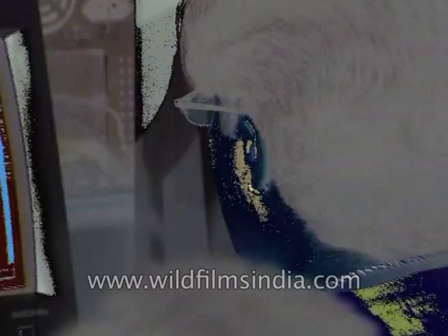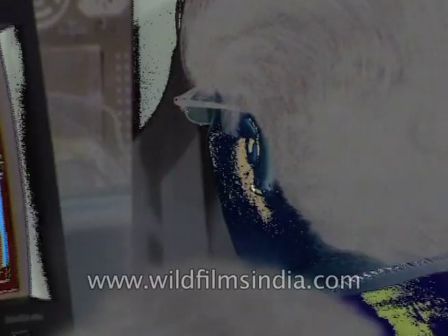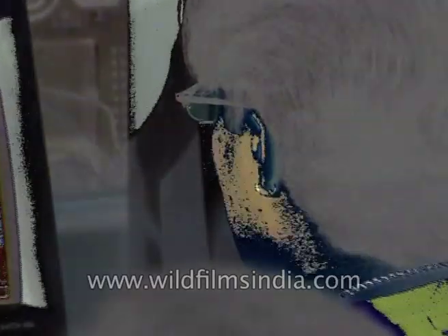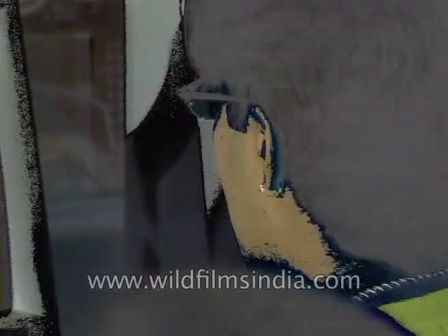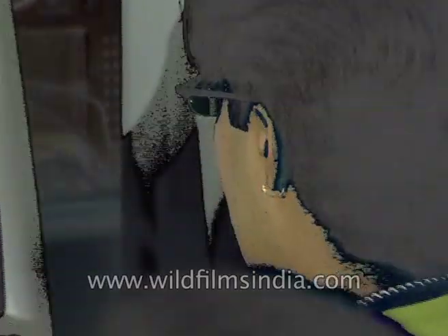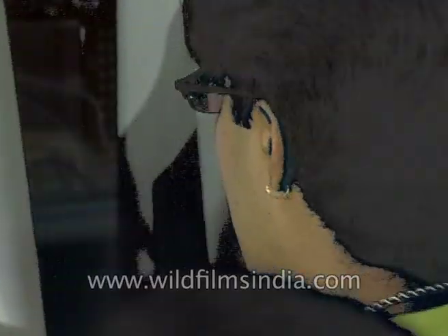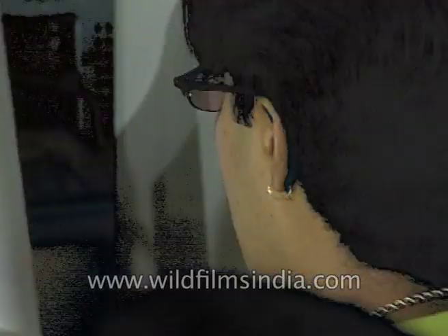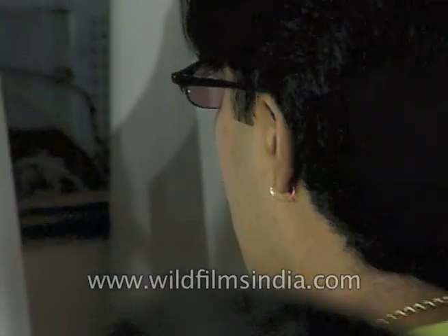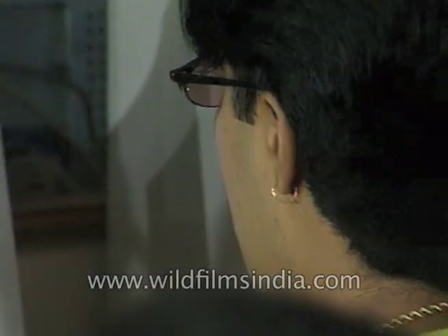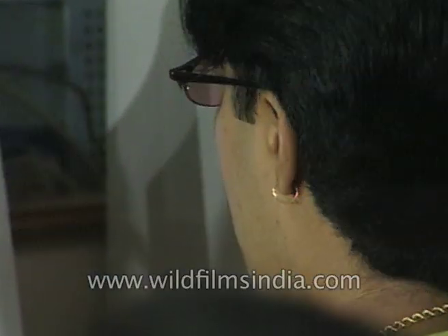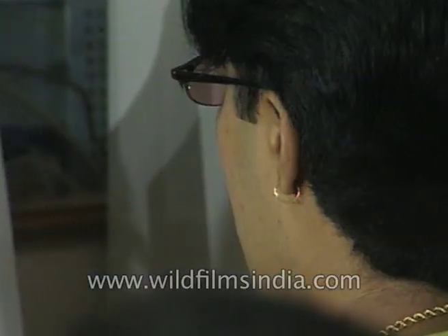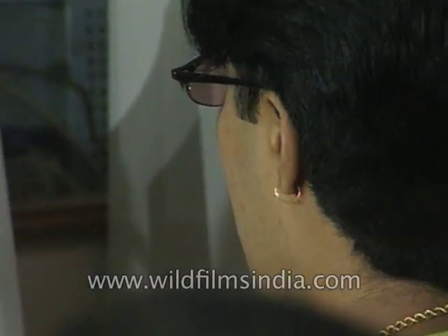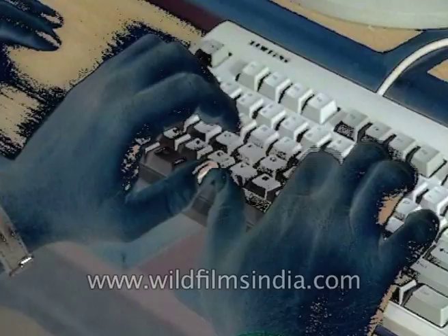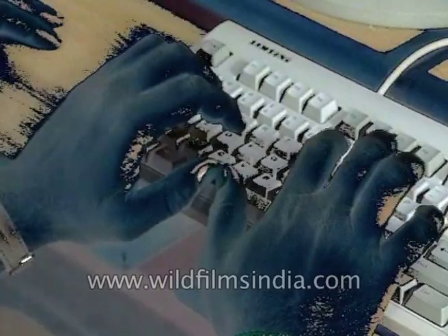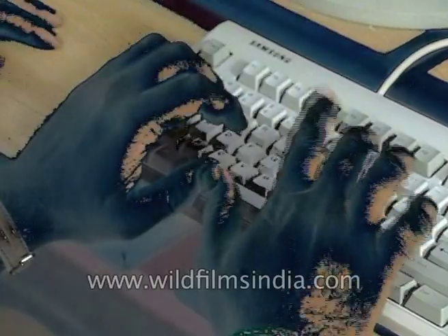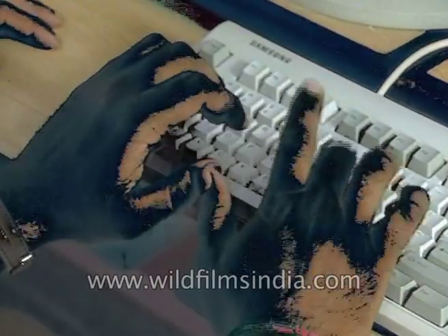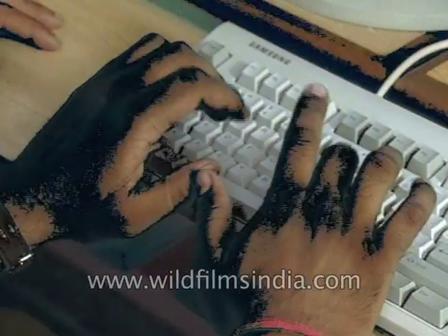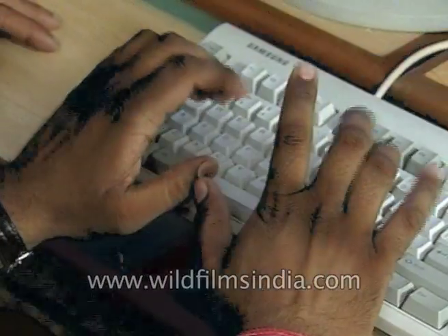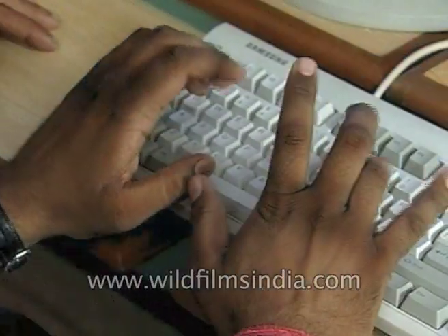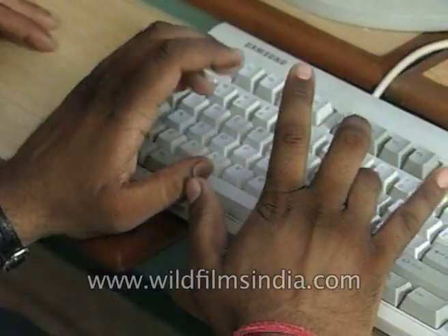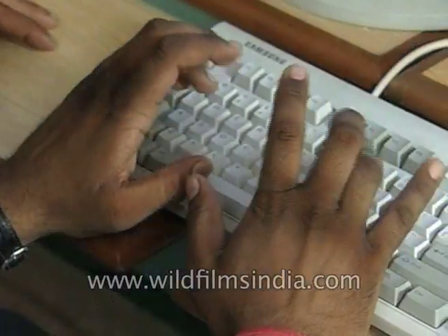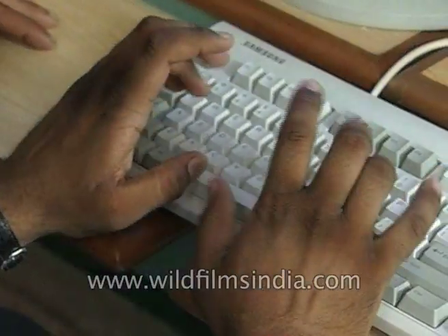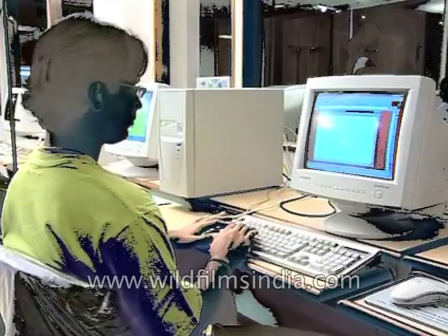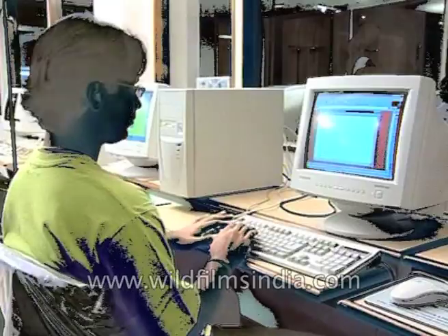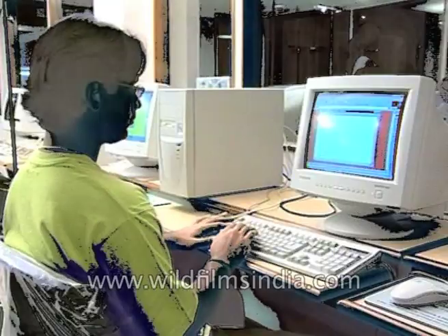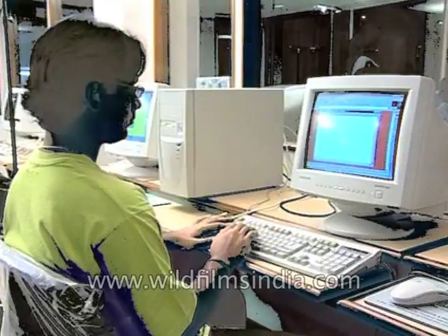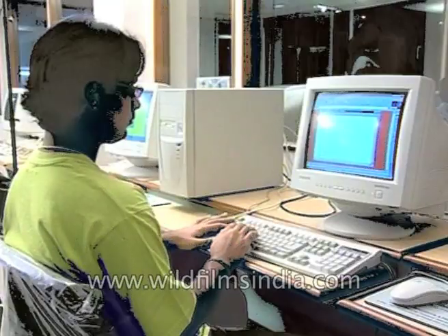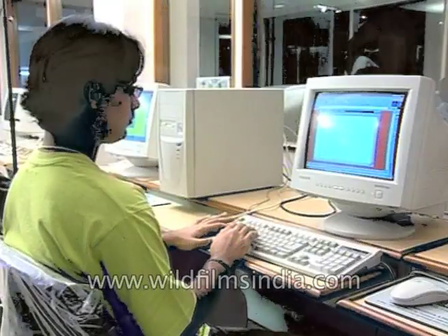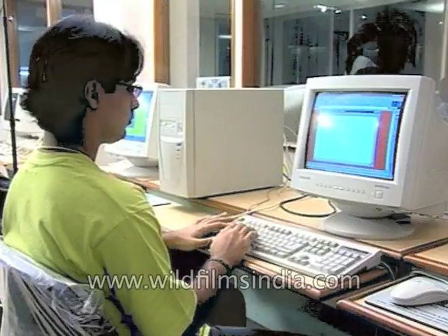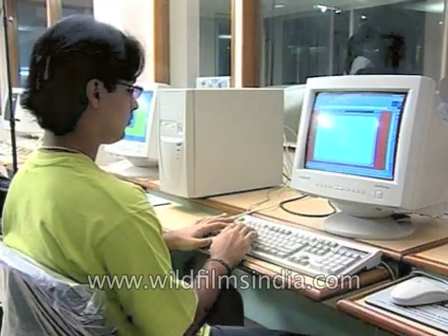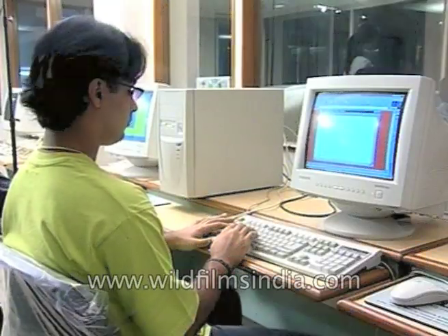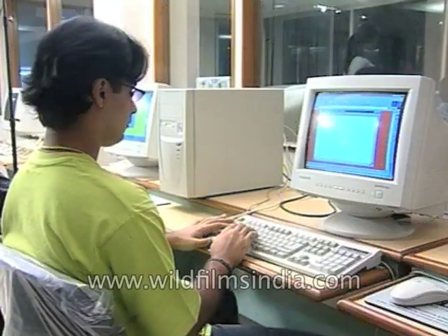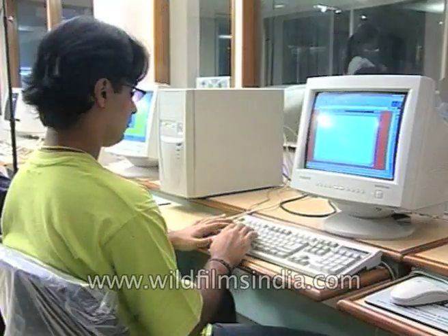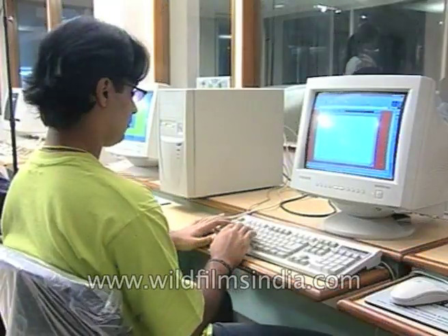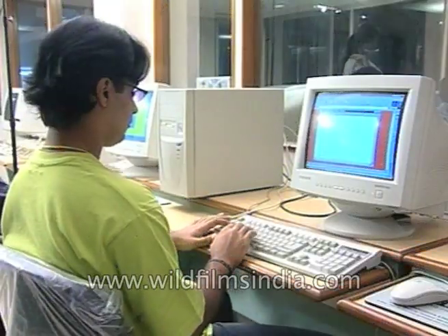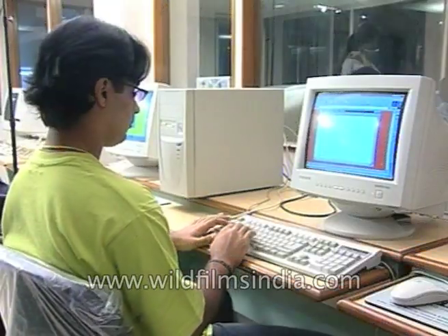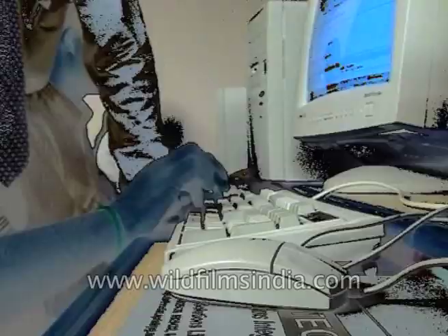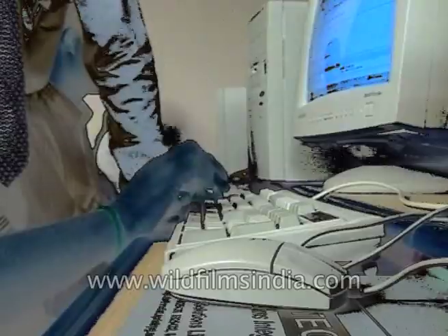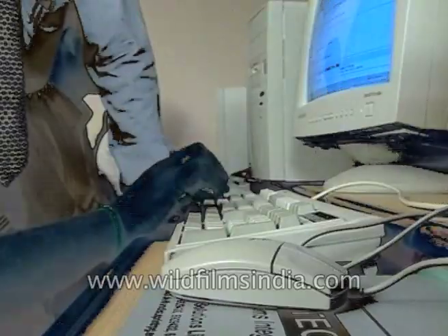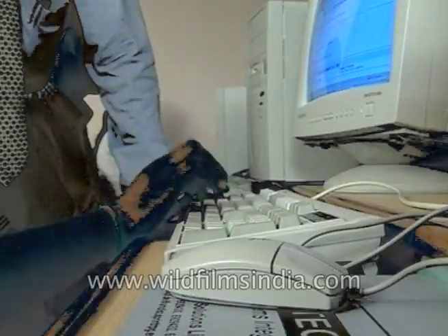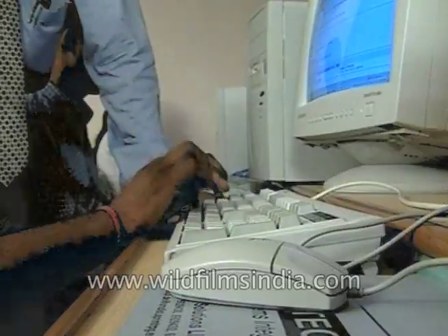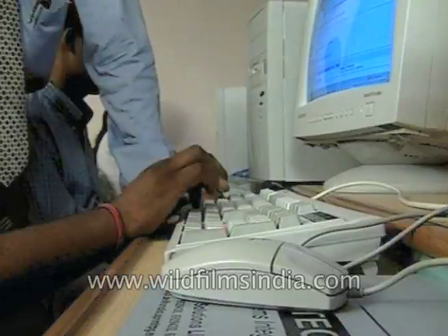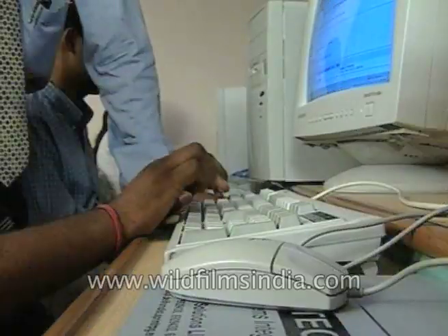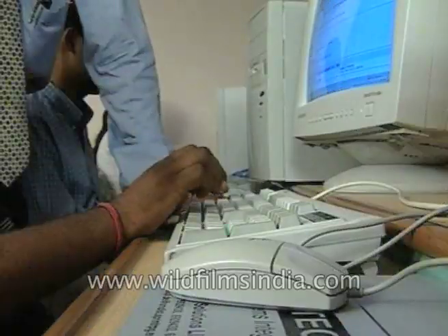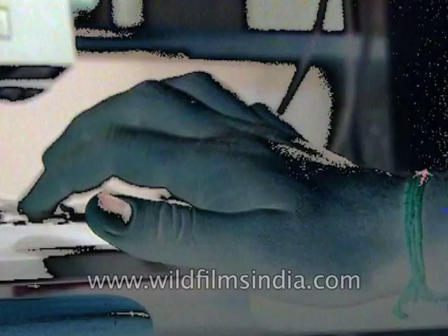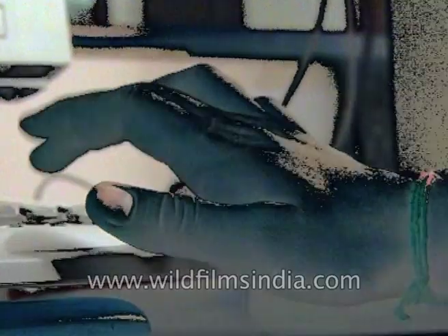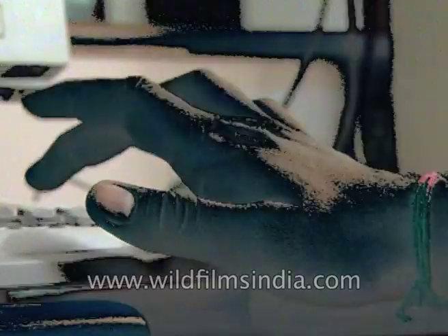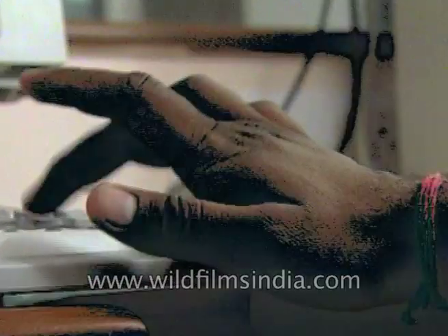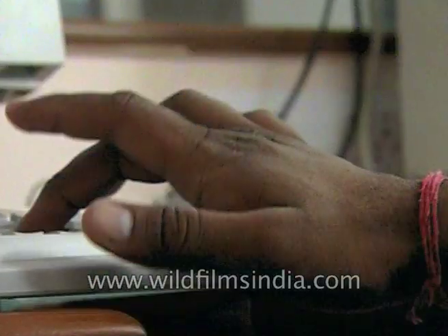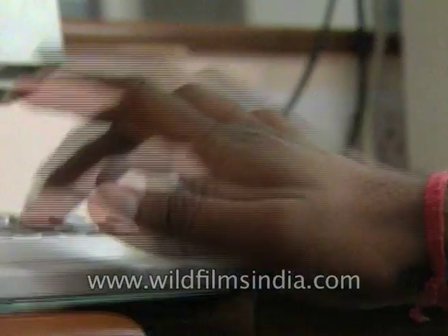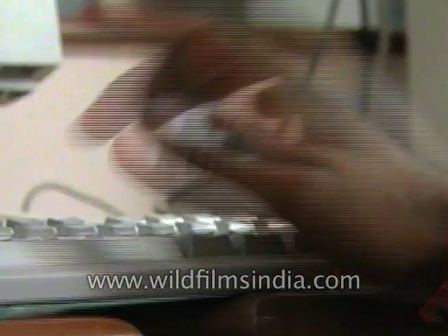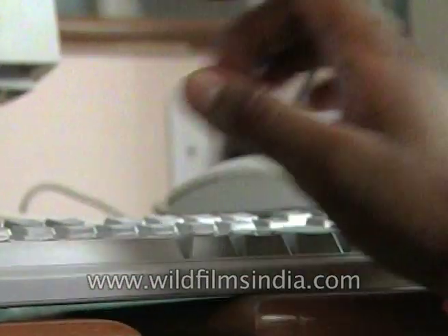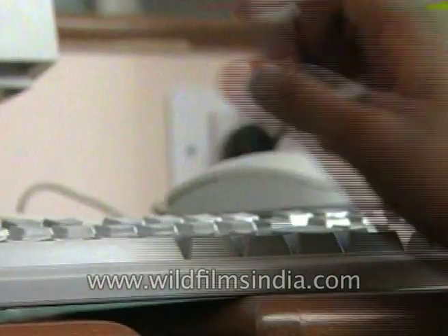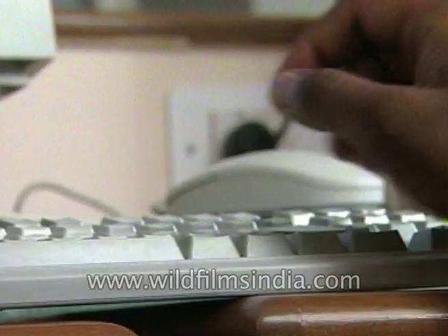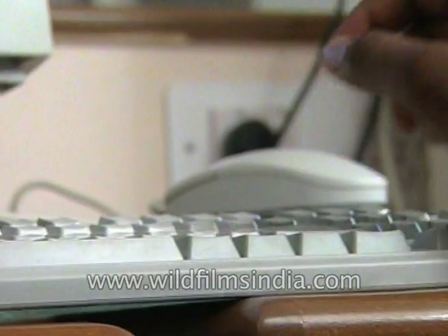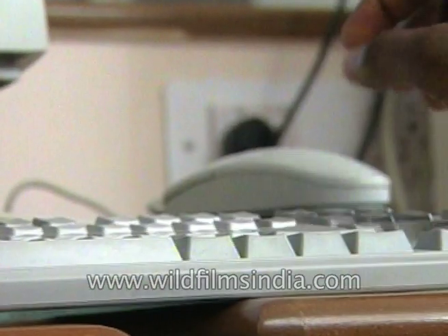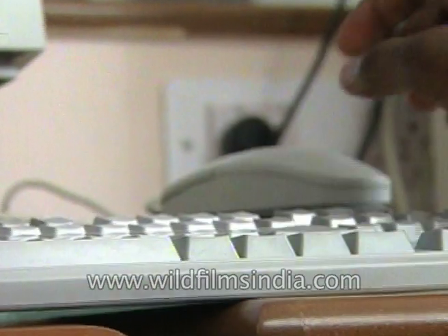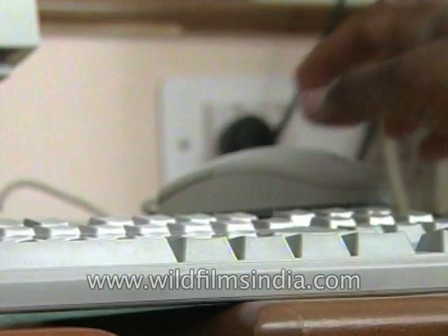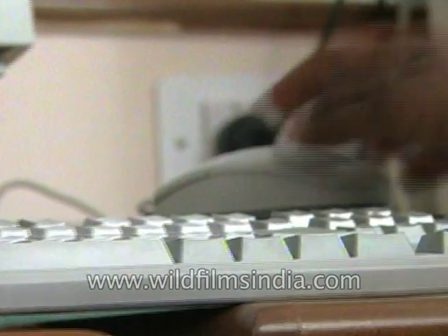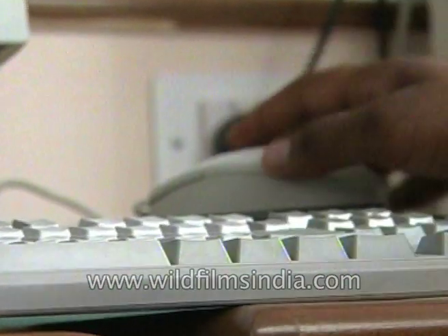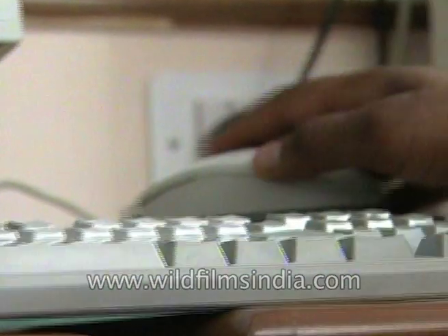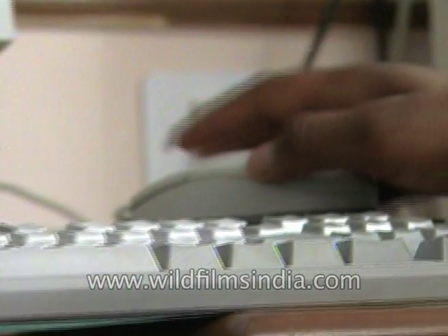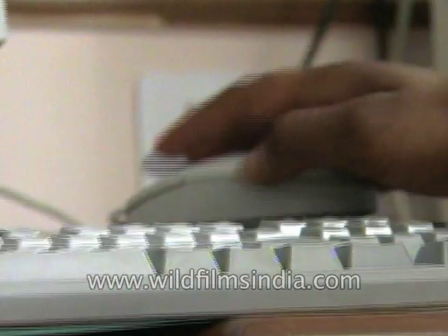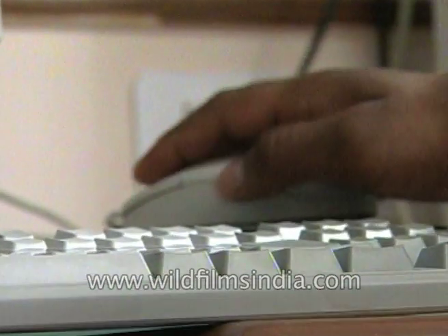So now you have registered some web space for yourself. How about going into some web designing?